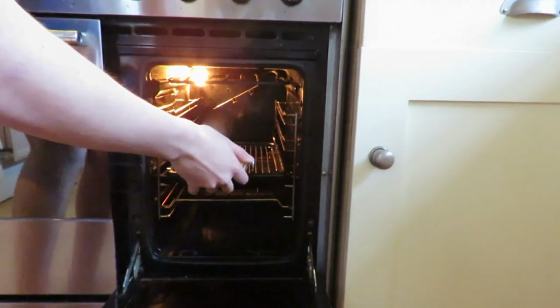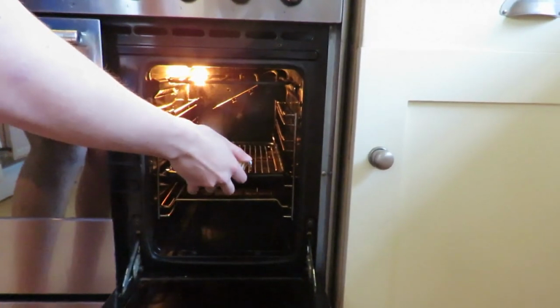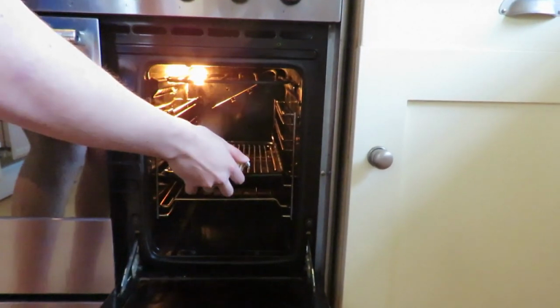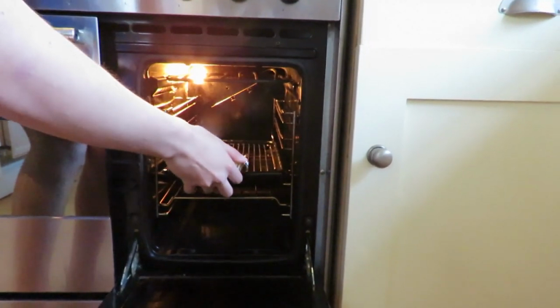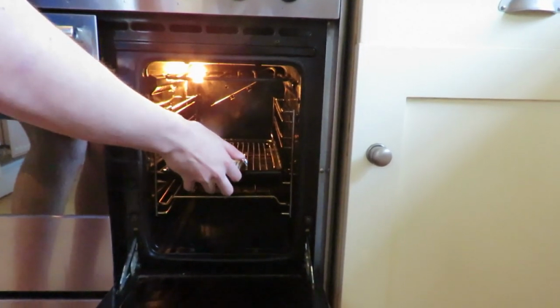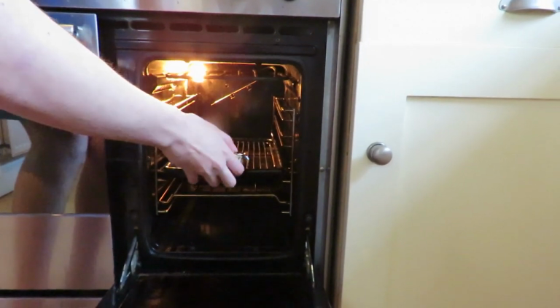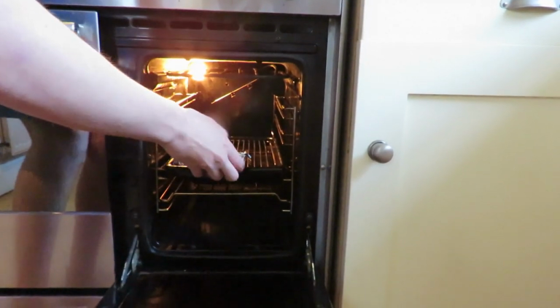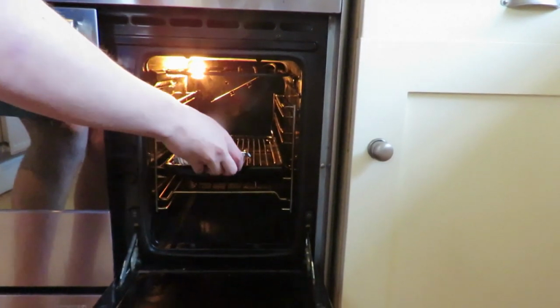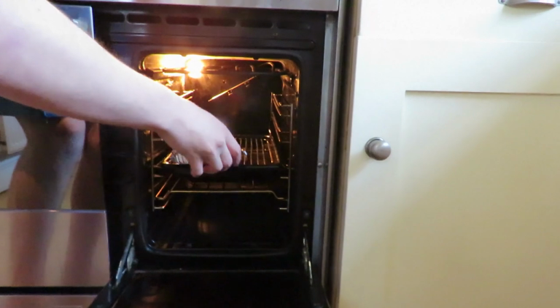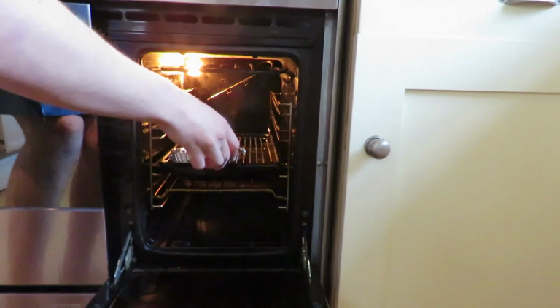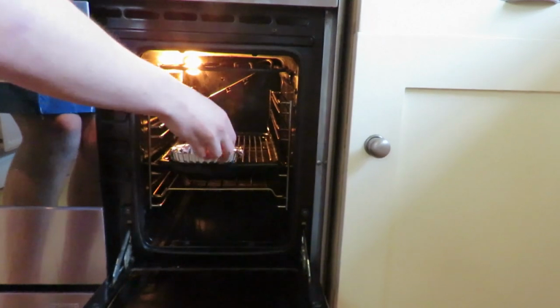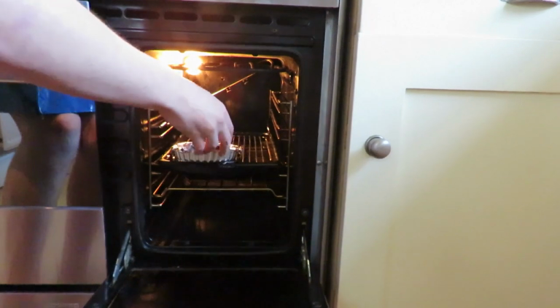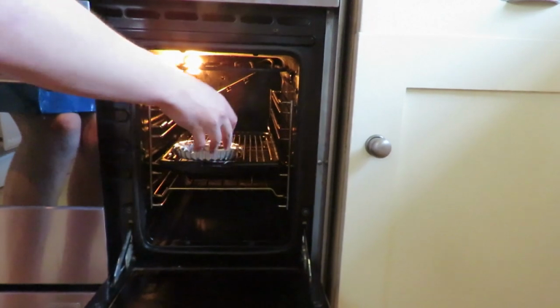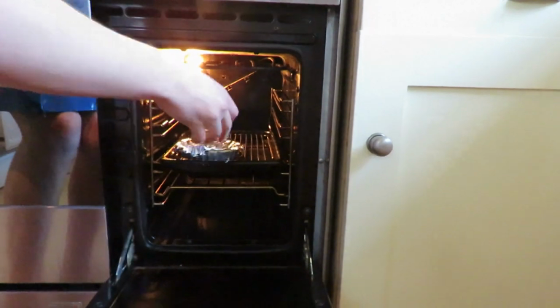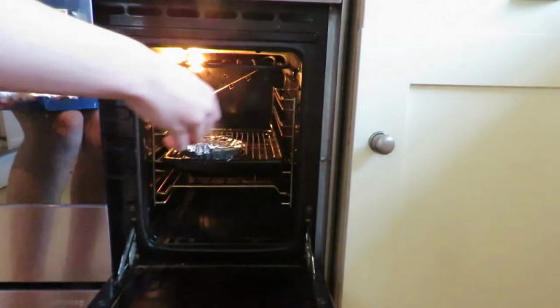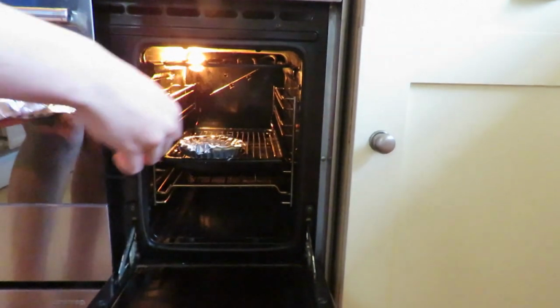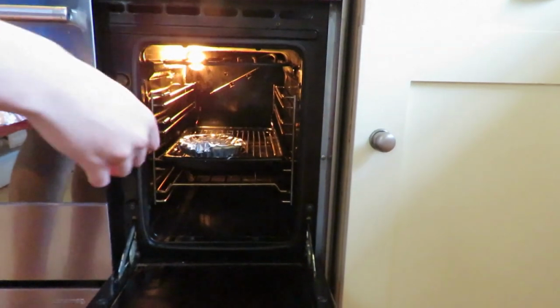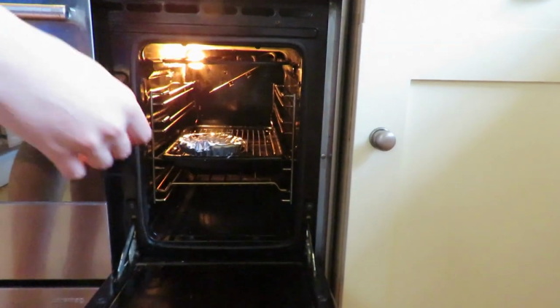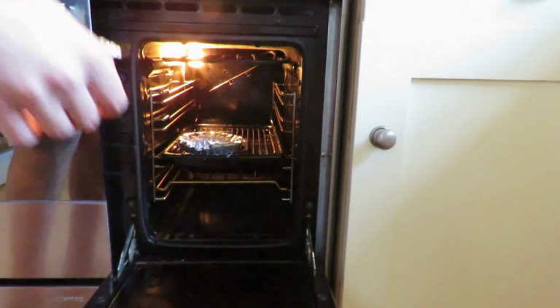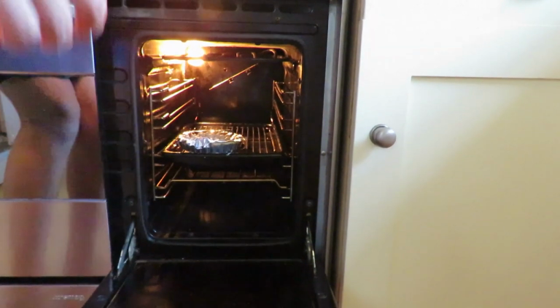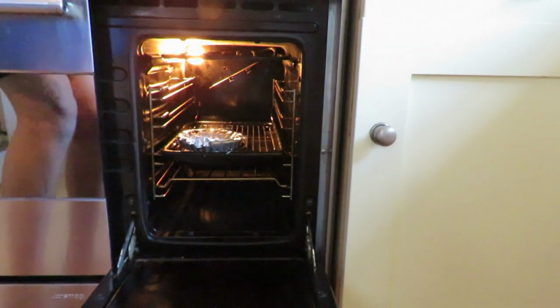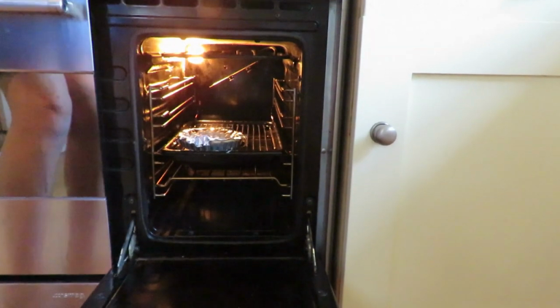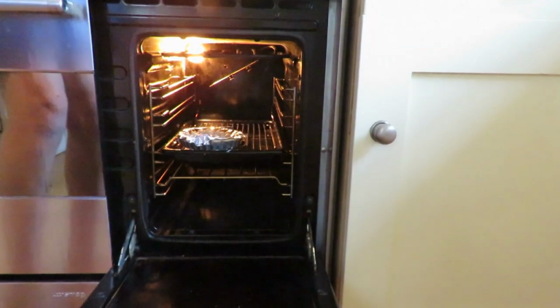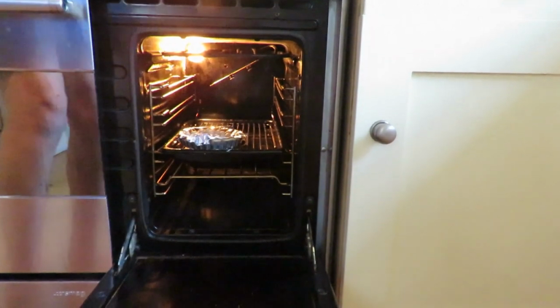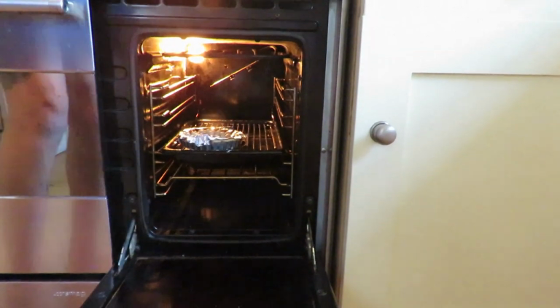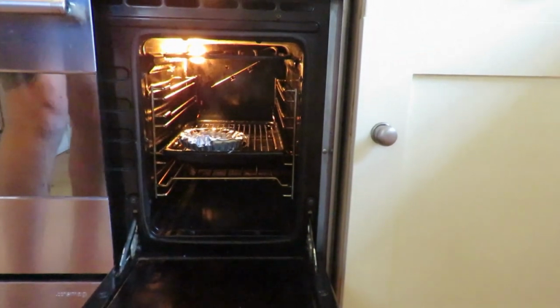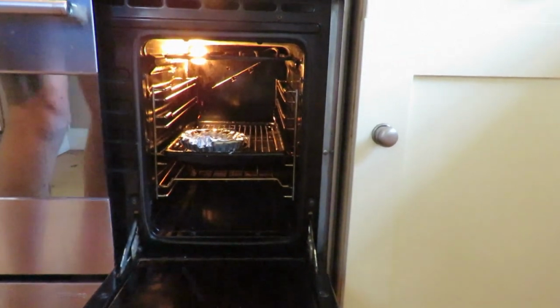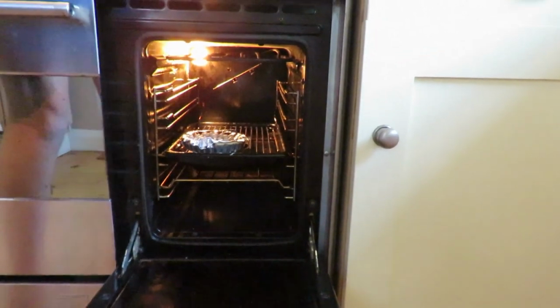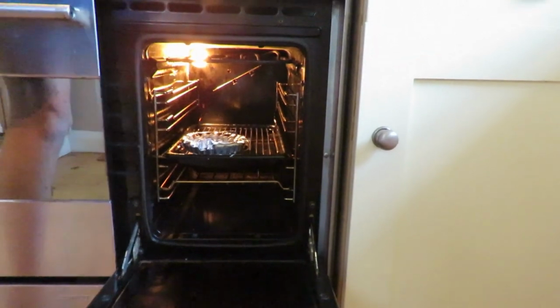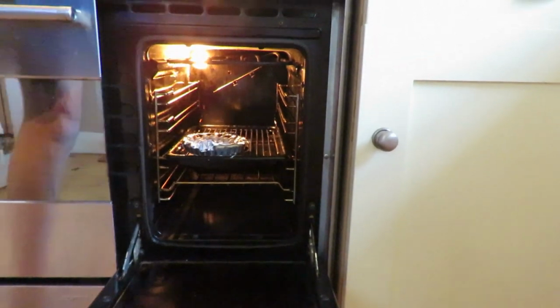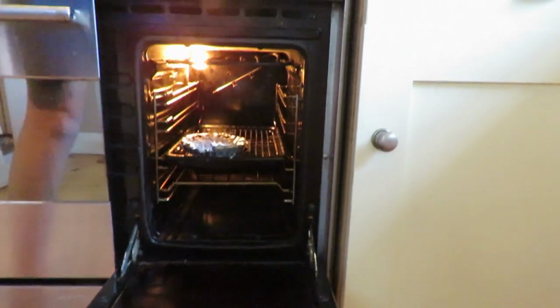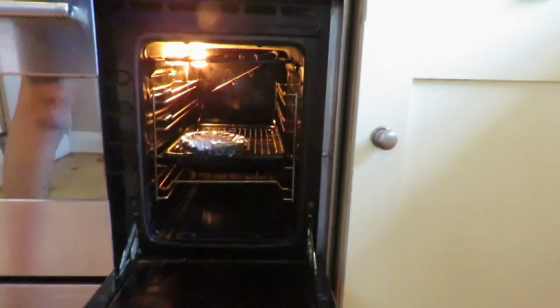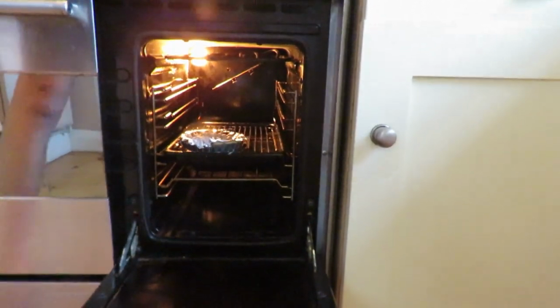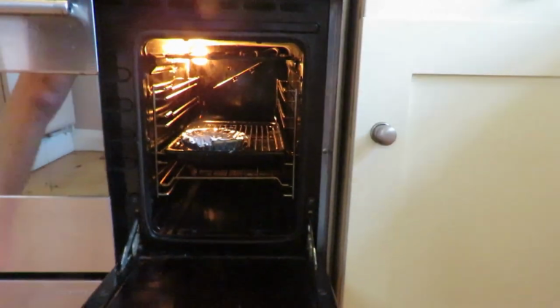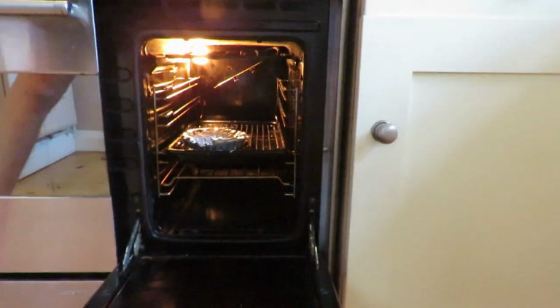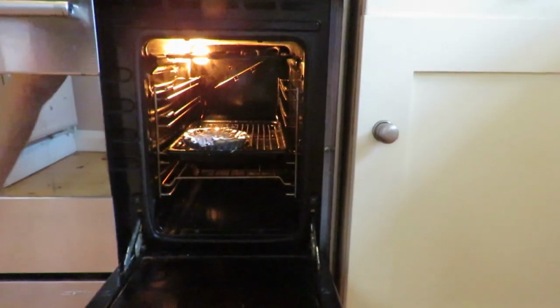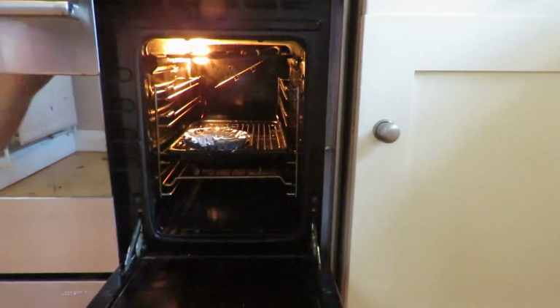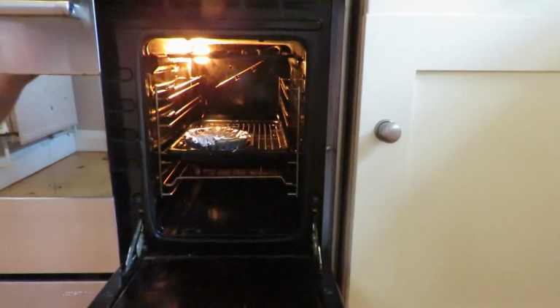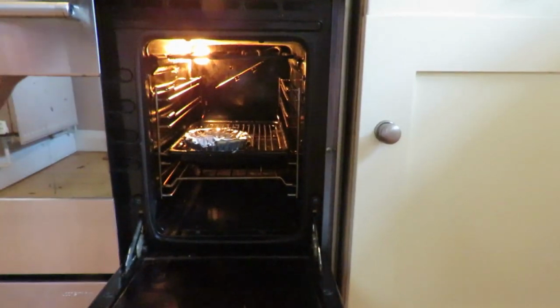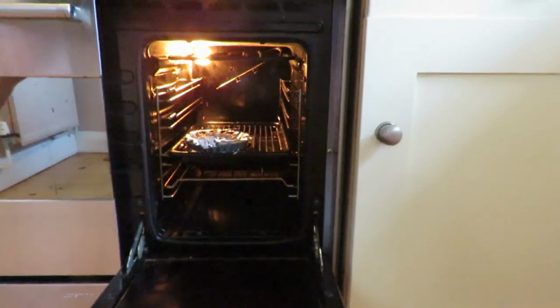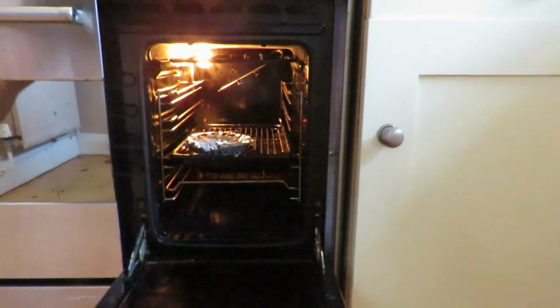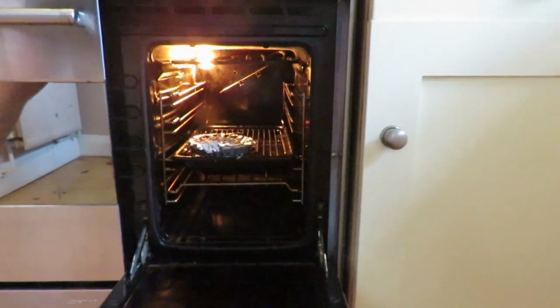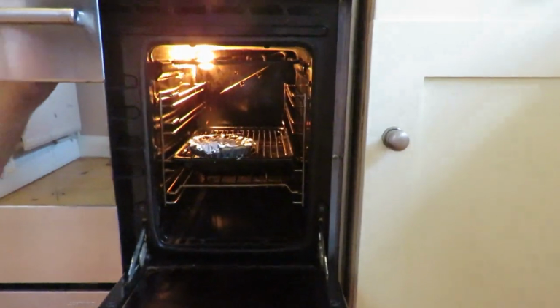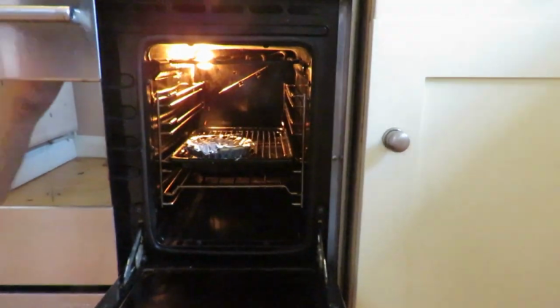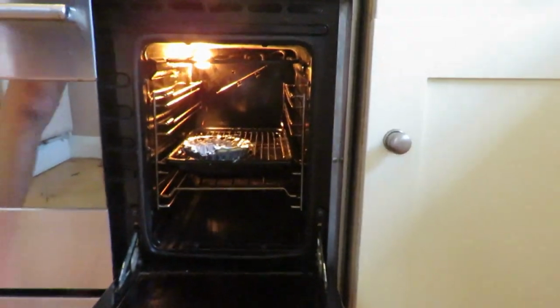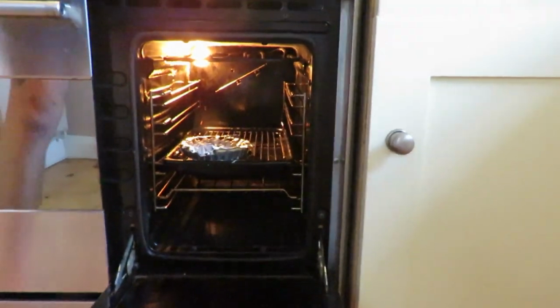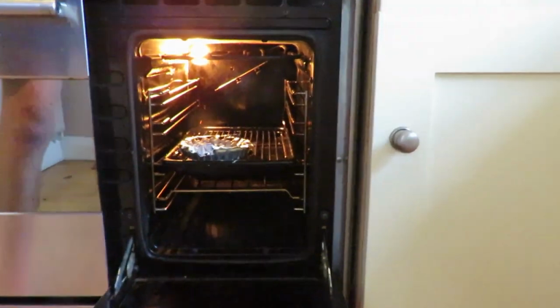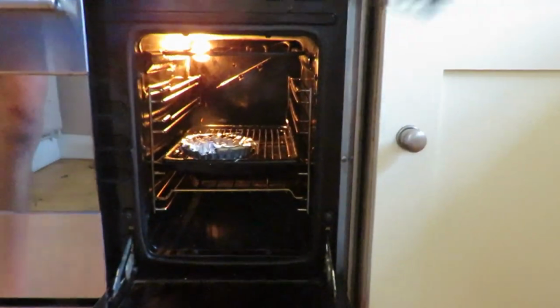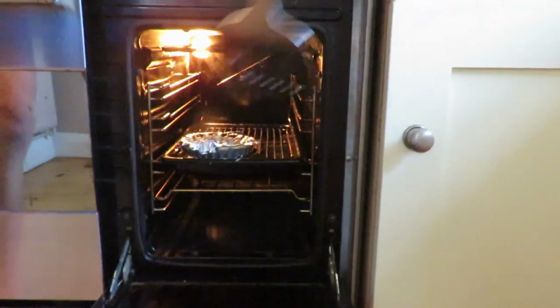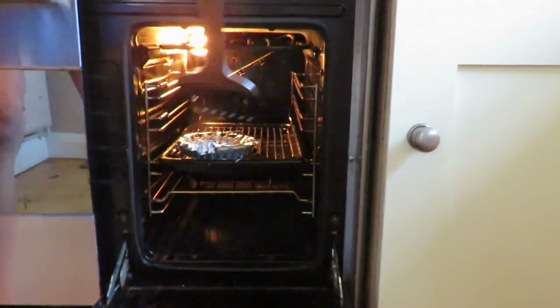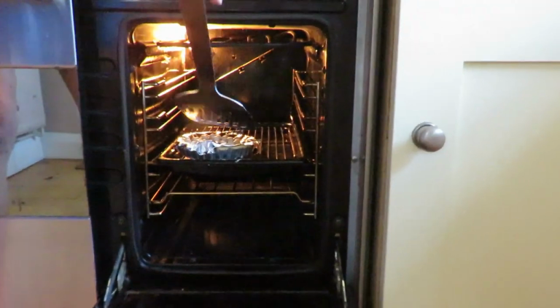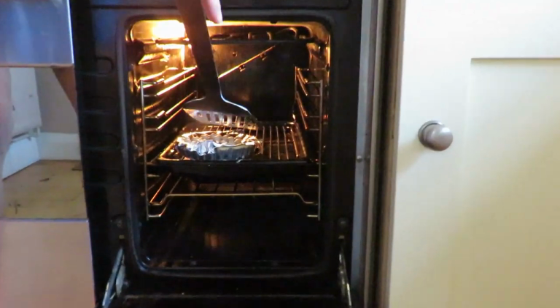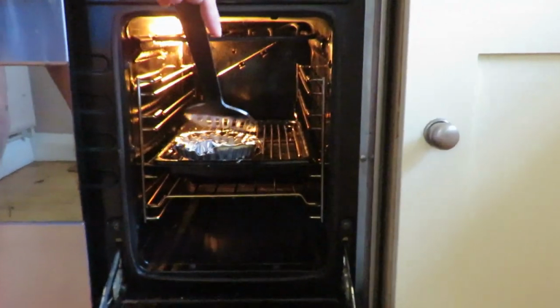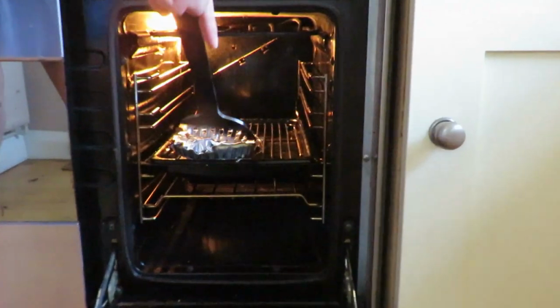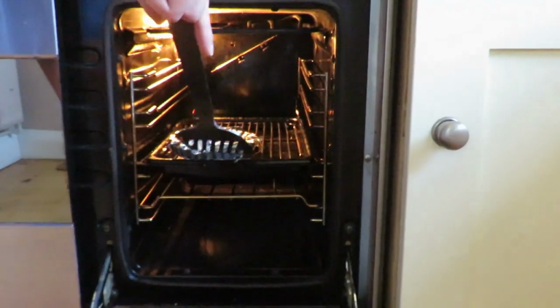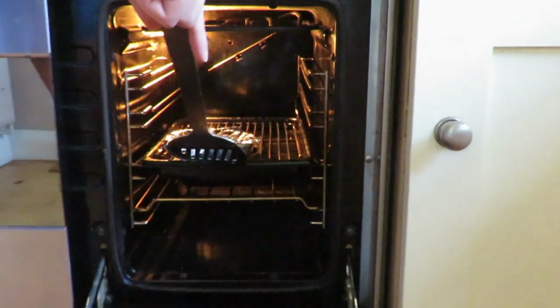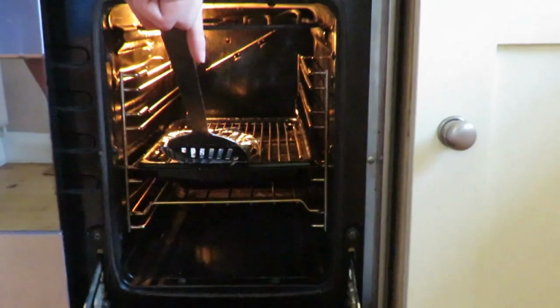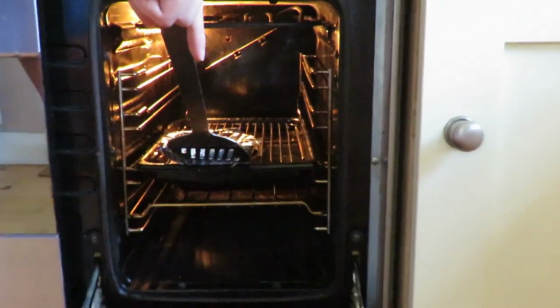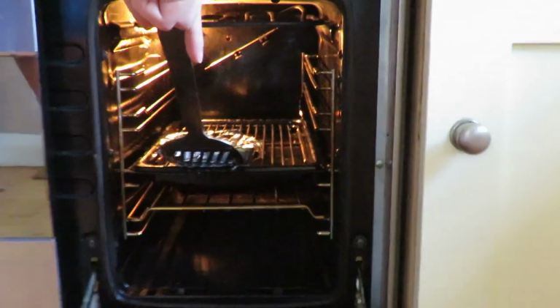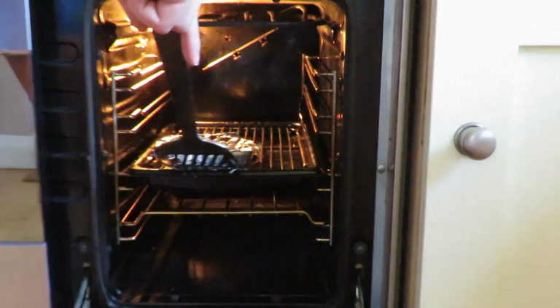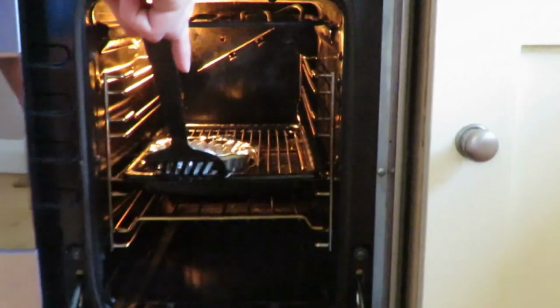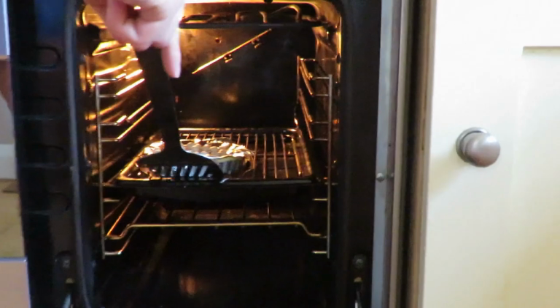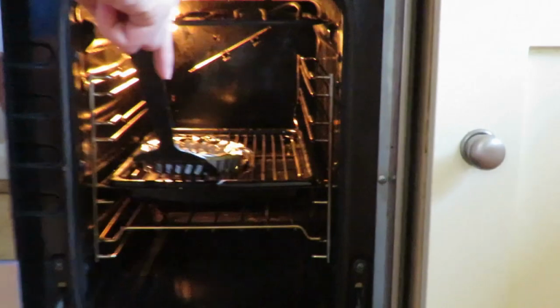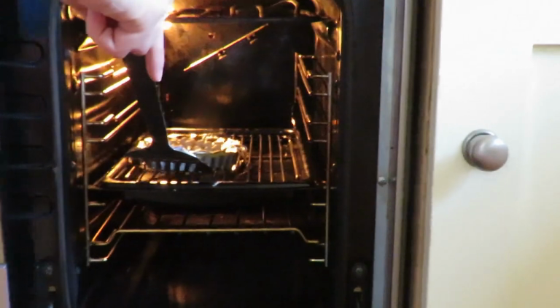Bake the pastry for 10 minutes, then remove the tin foil and the baking beans and bake for a further three minutes.